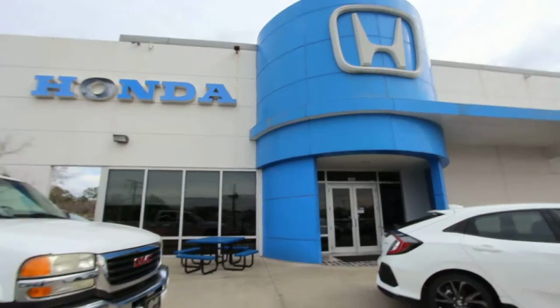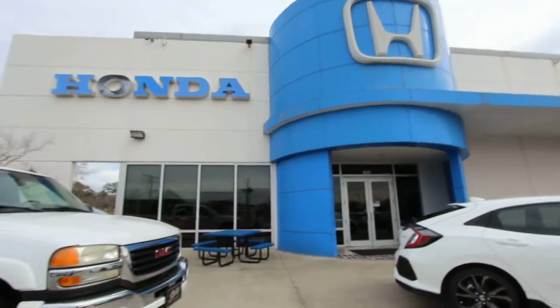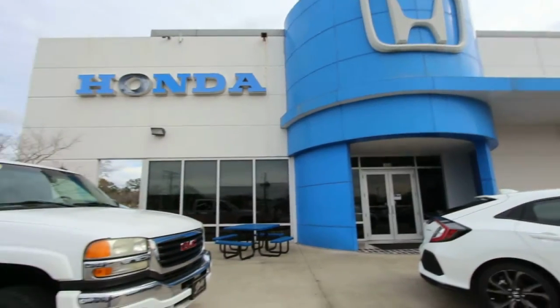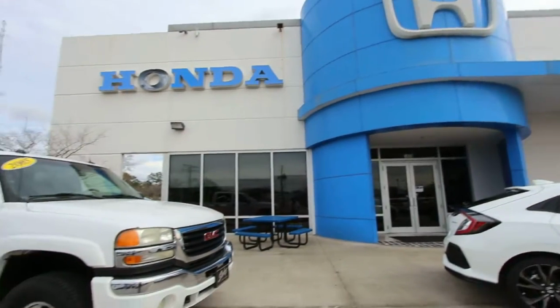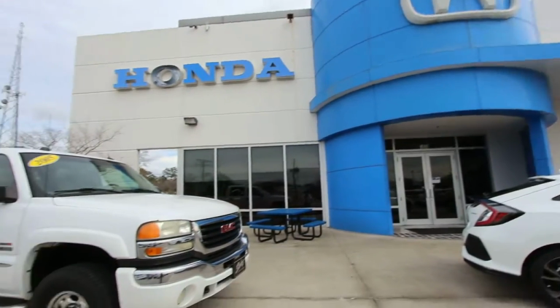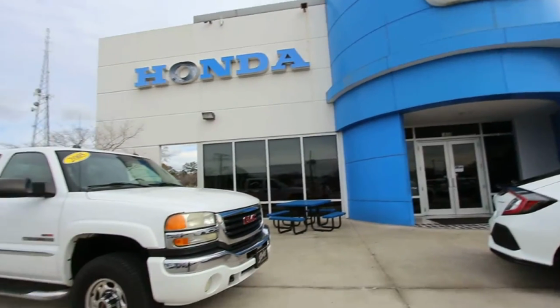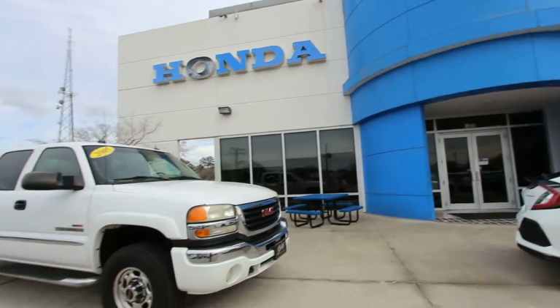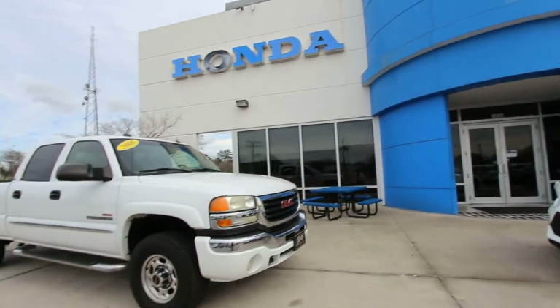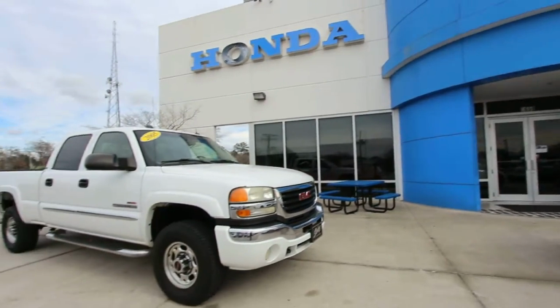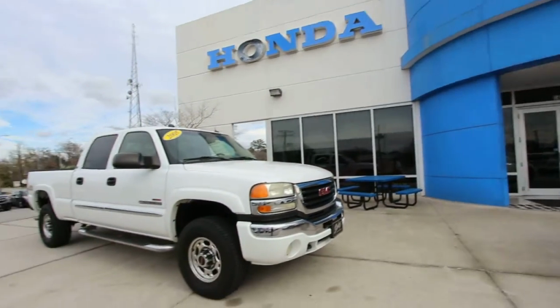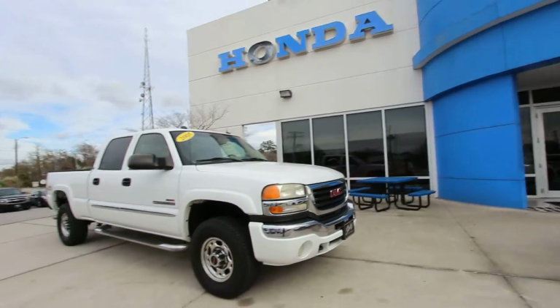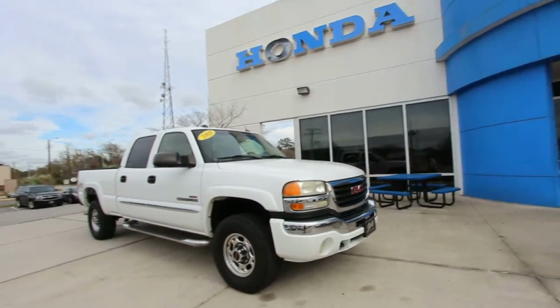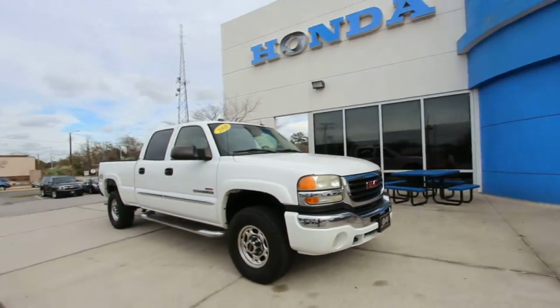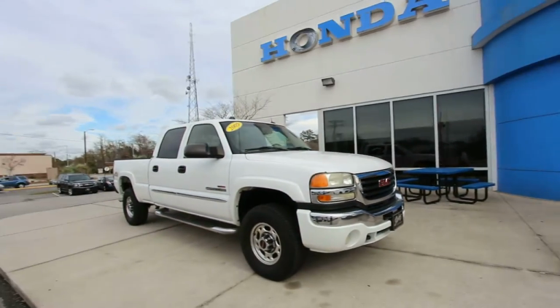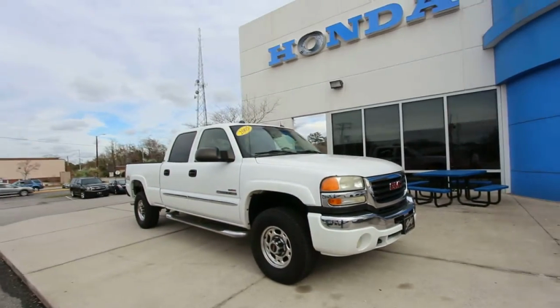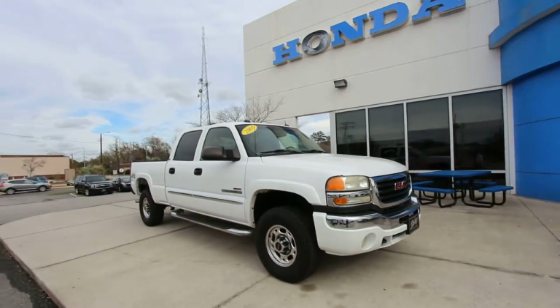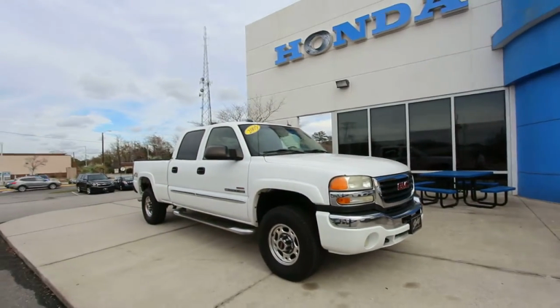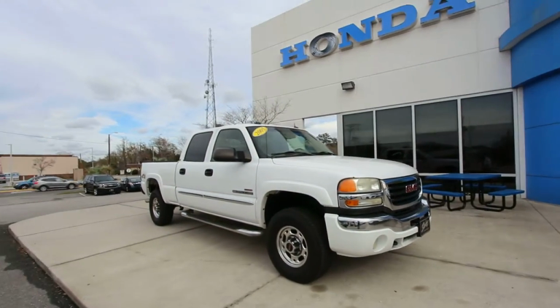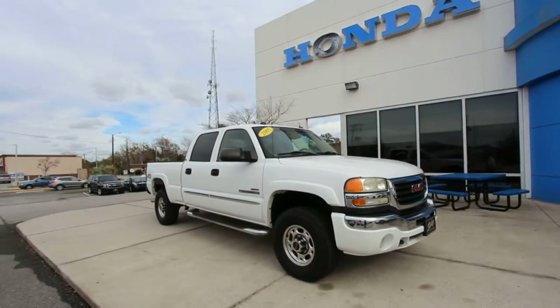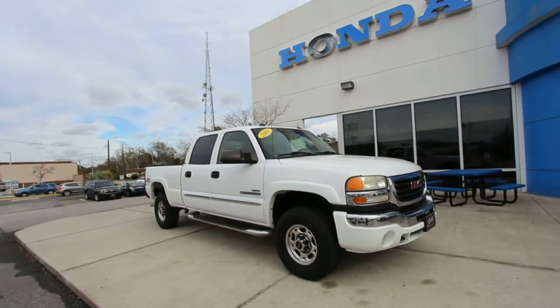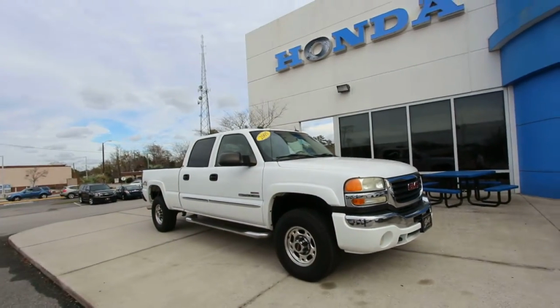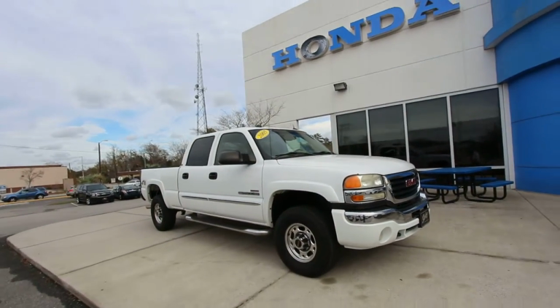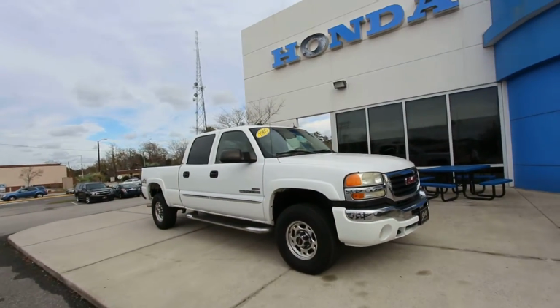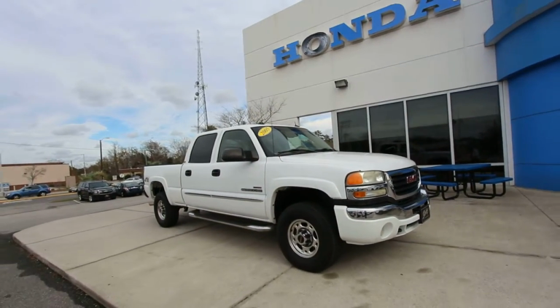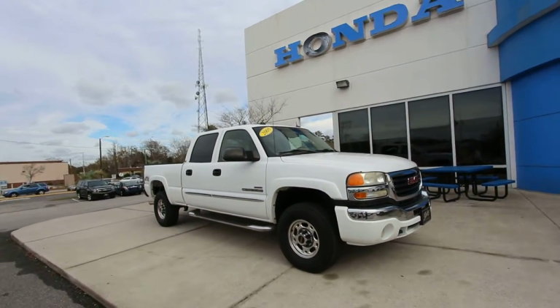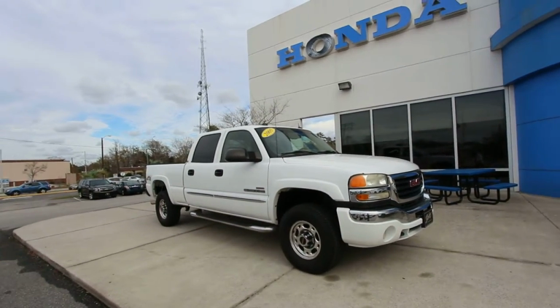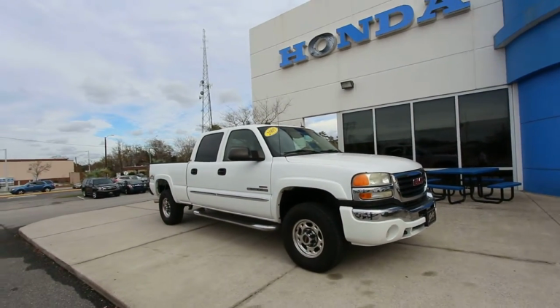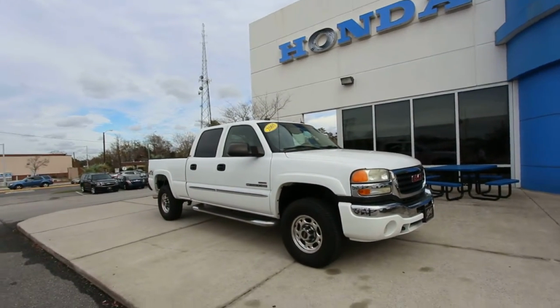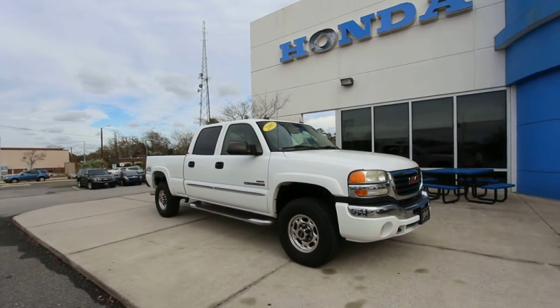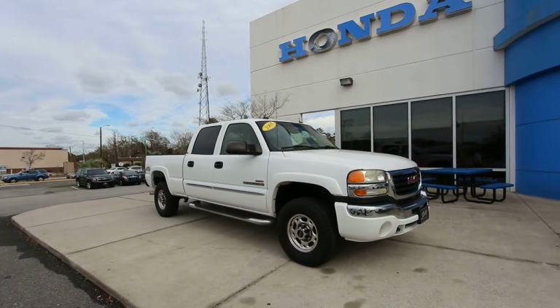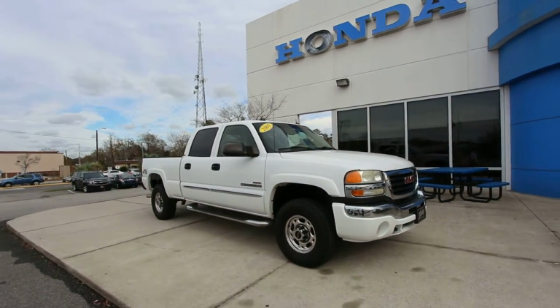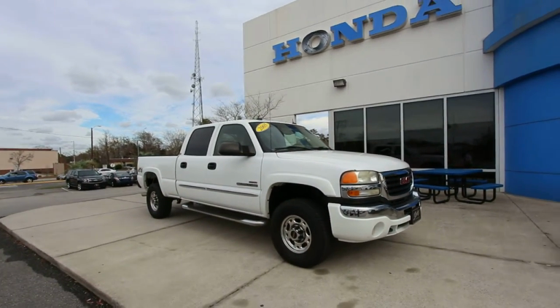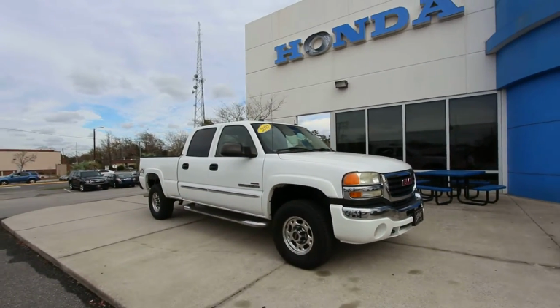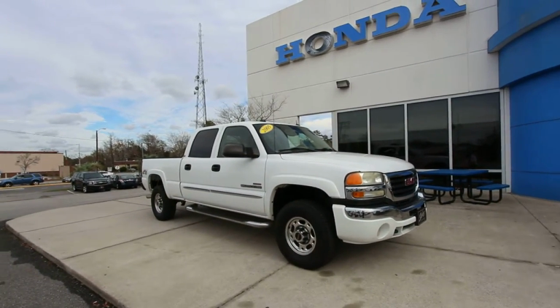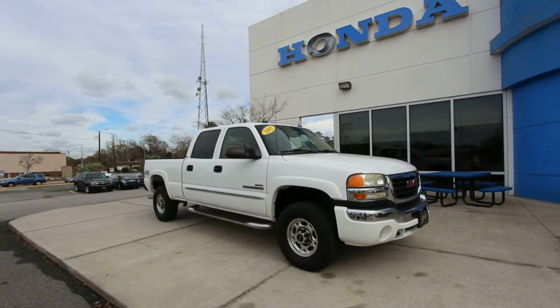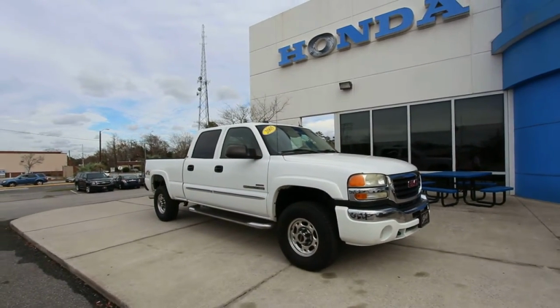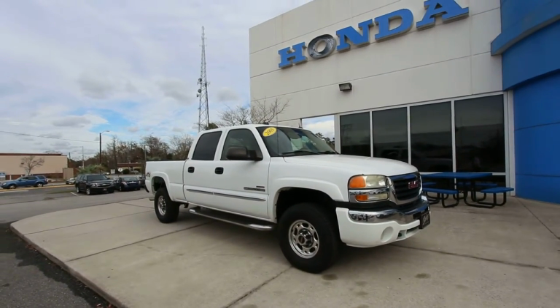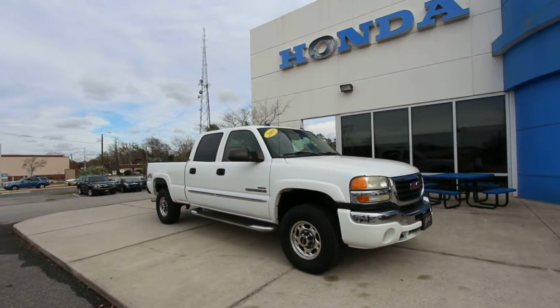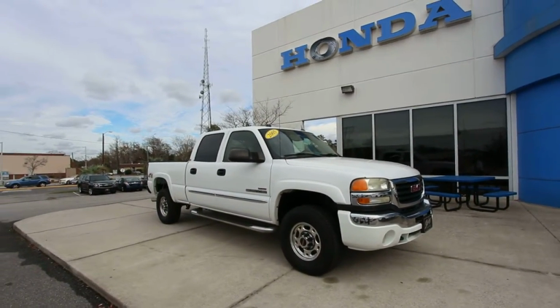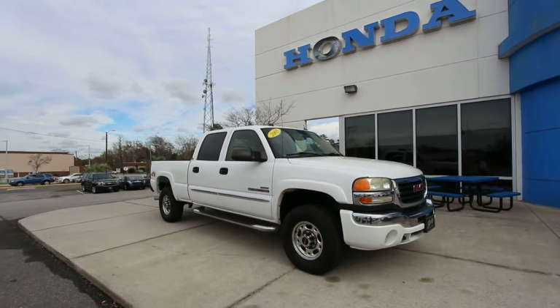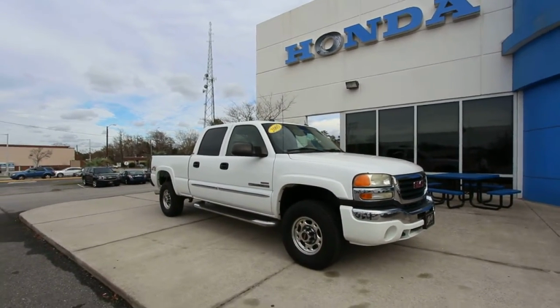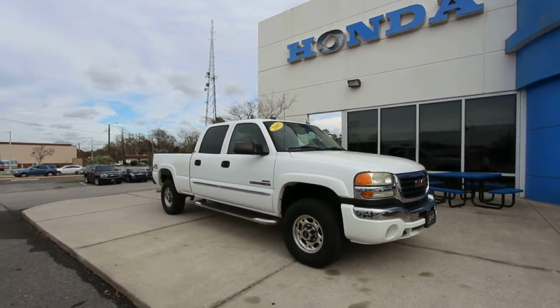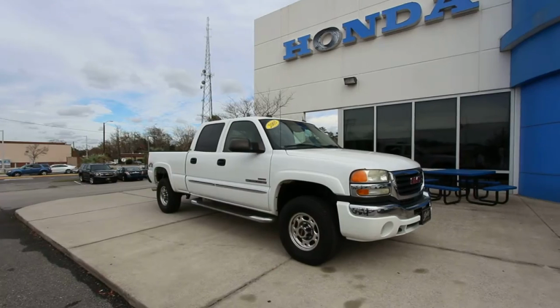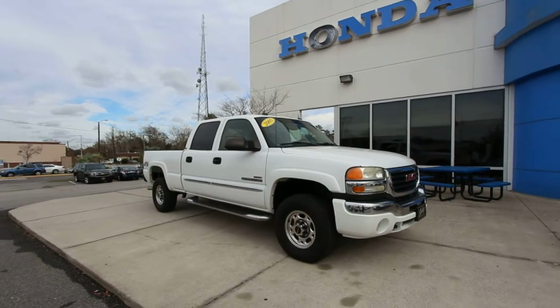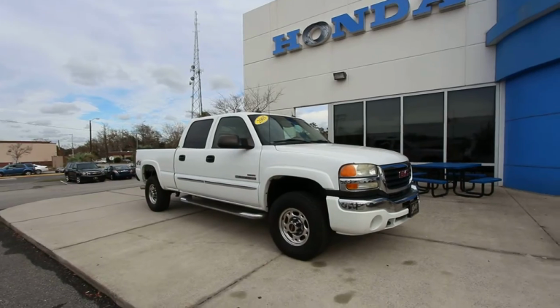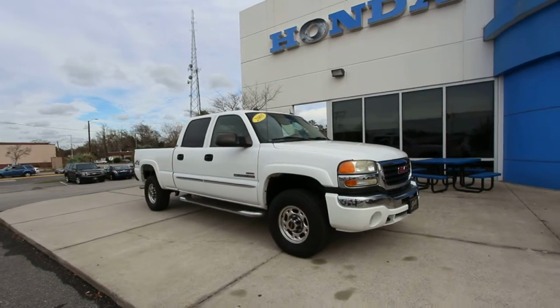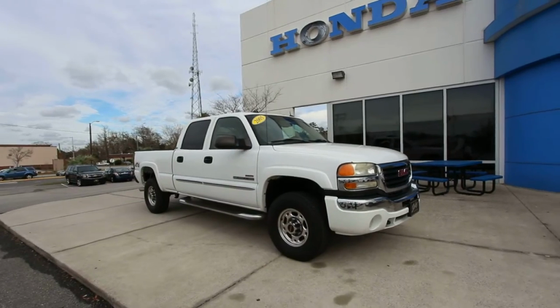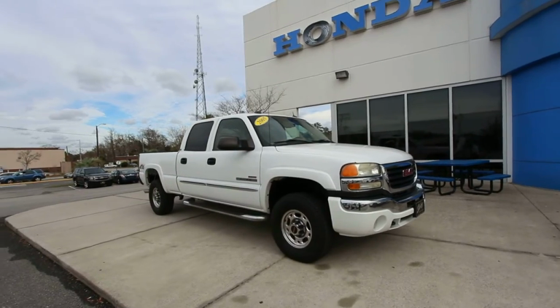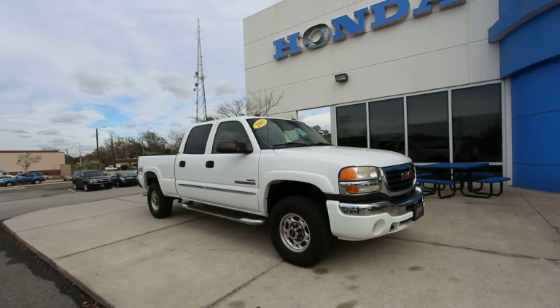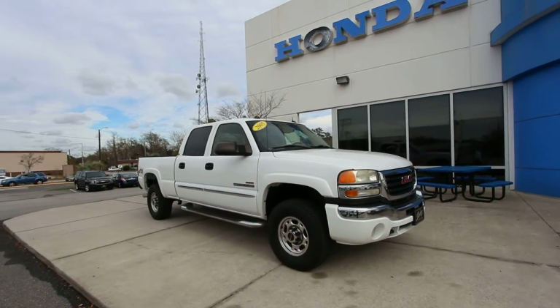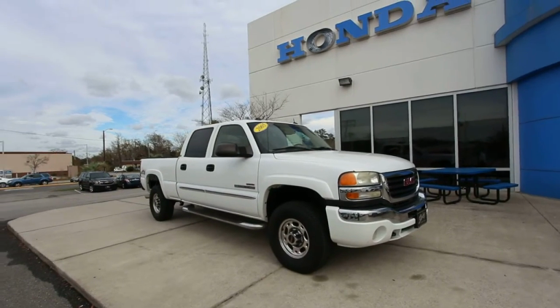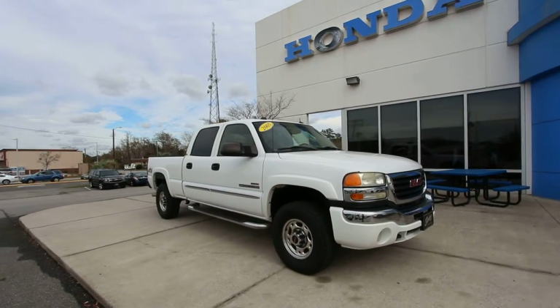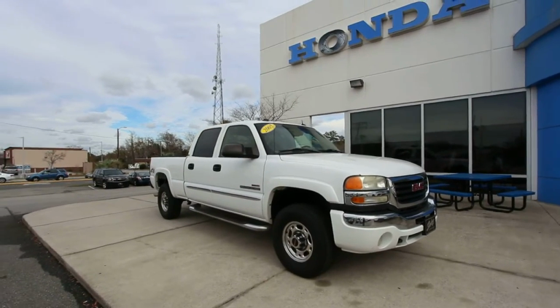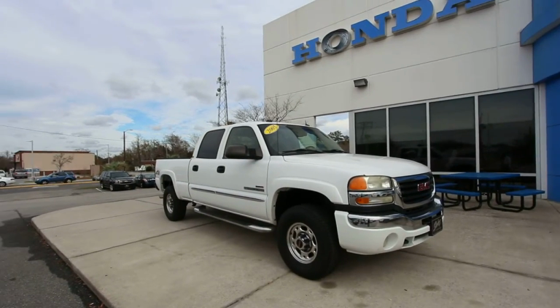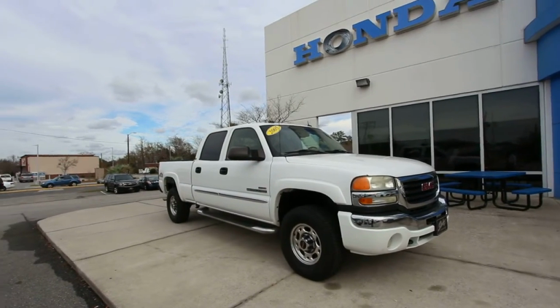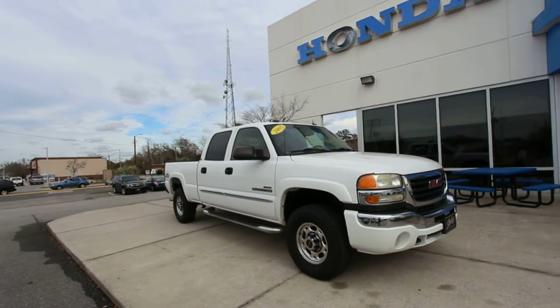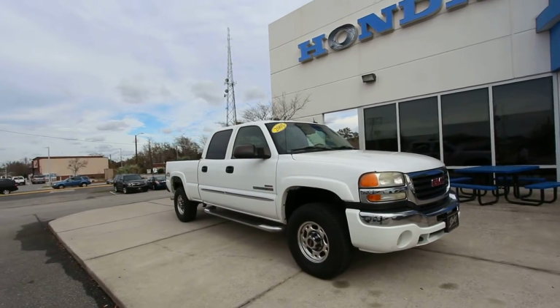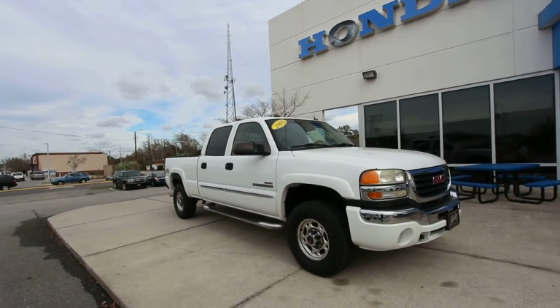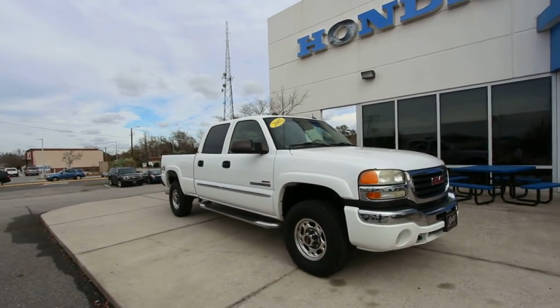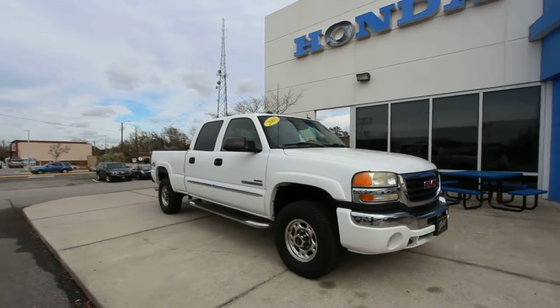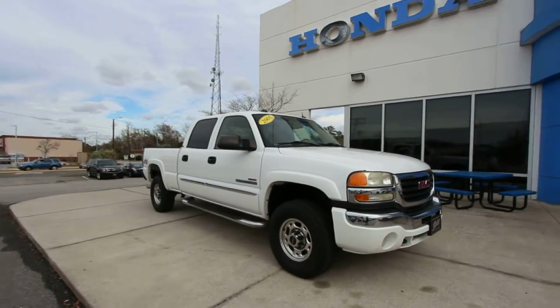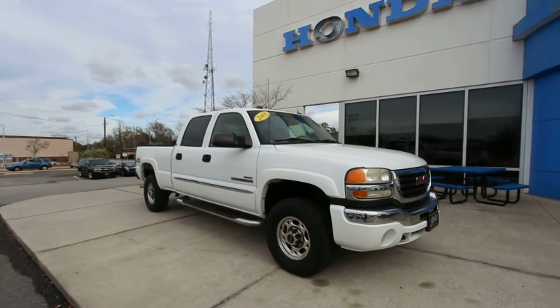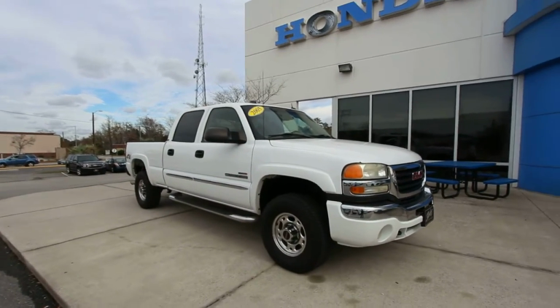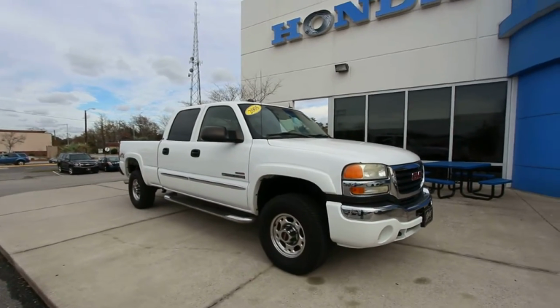What's up everybody? Happy New Year. Today we're going to be taking a look at this 2005 GMC Sierra SLT.